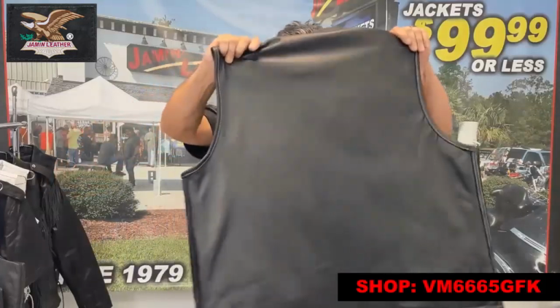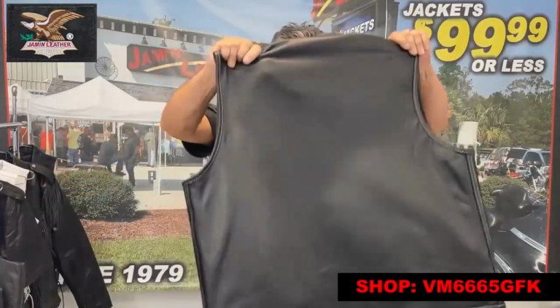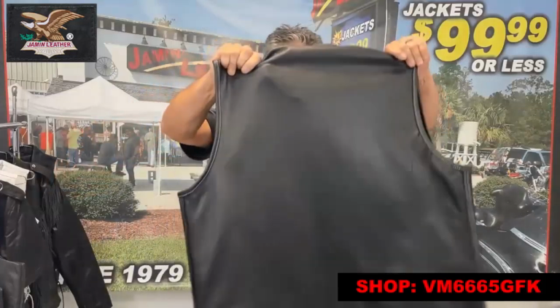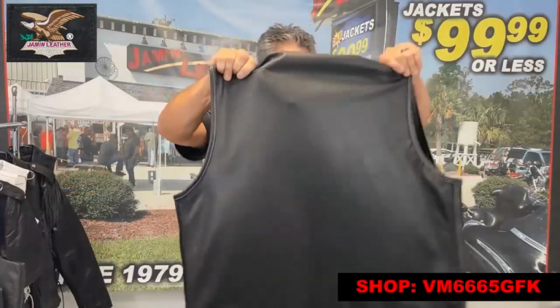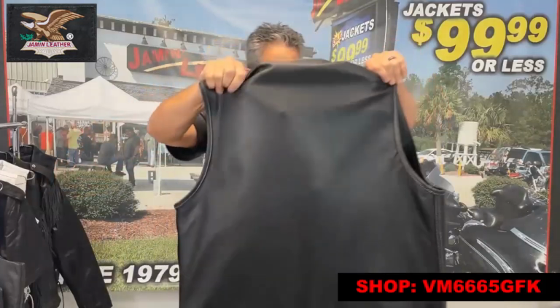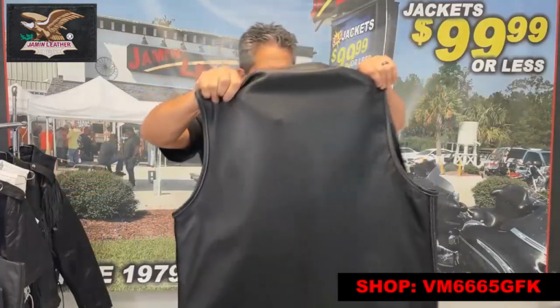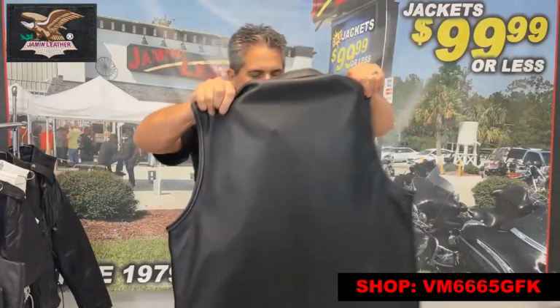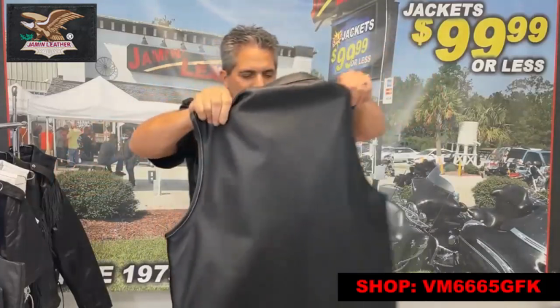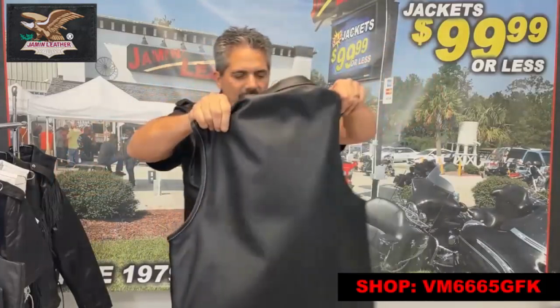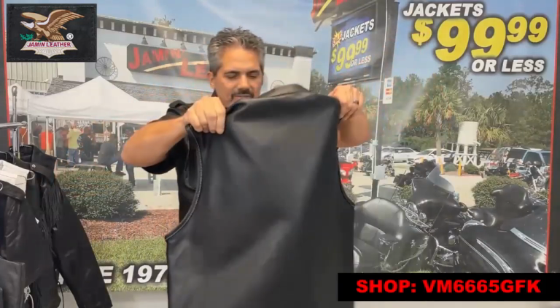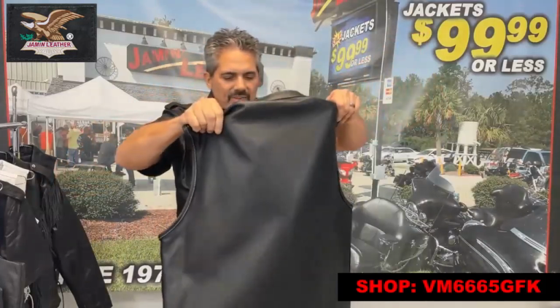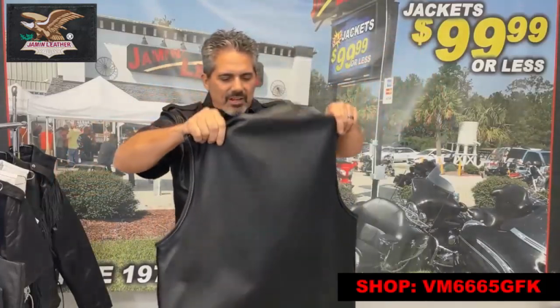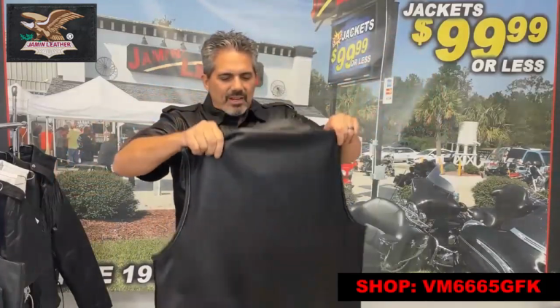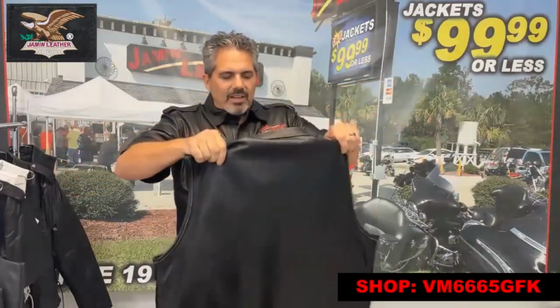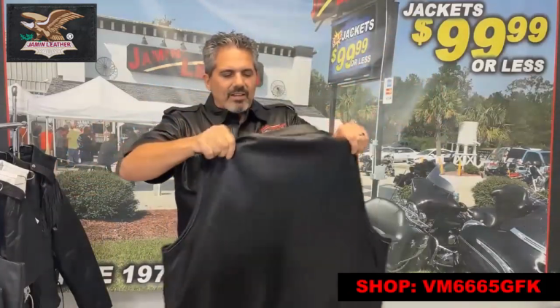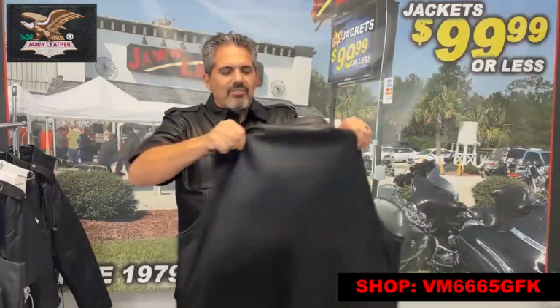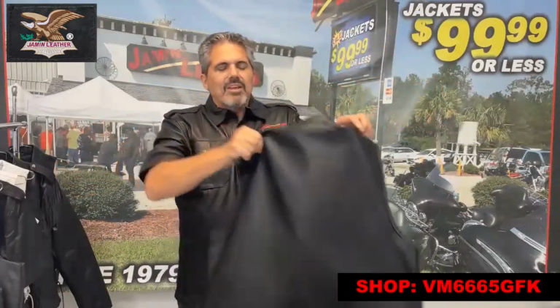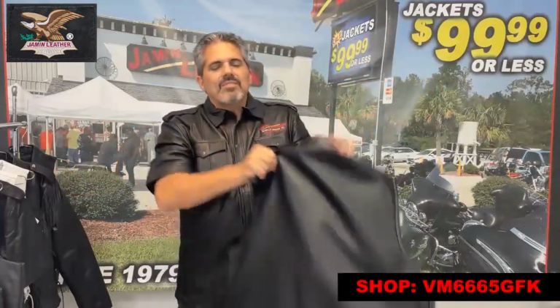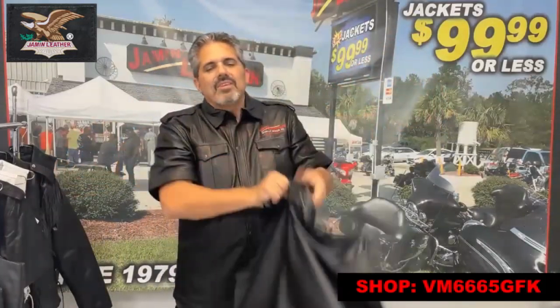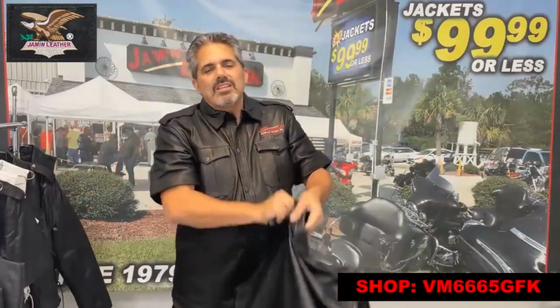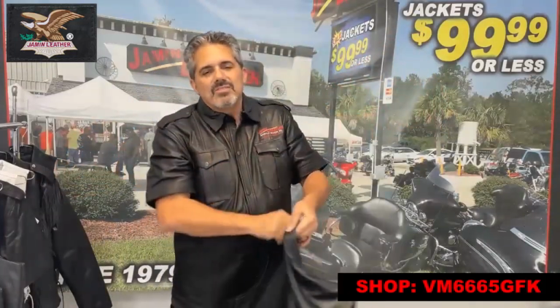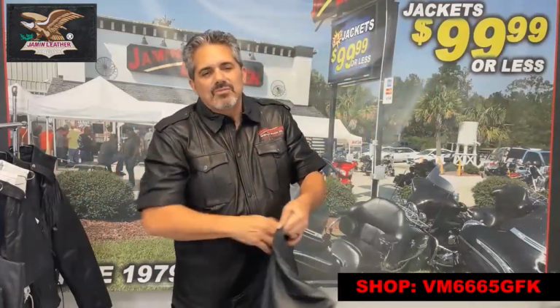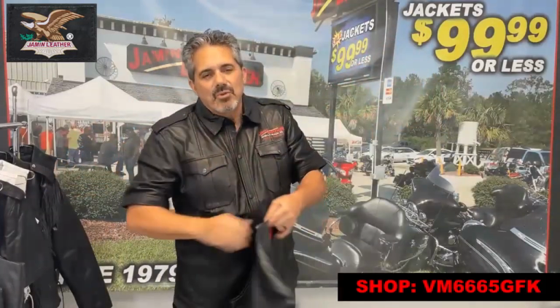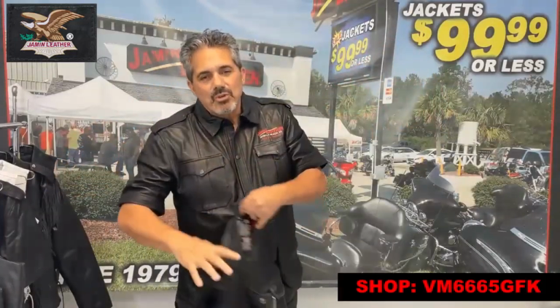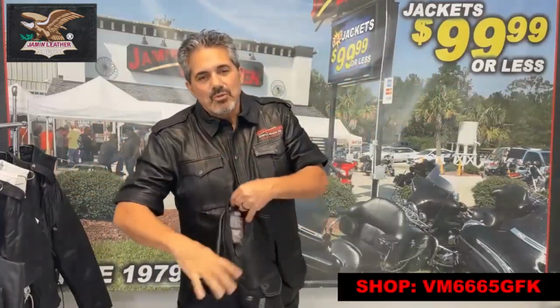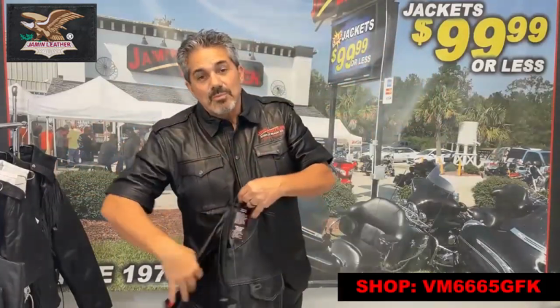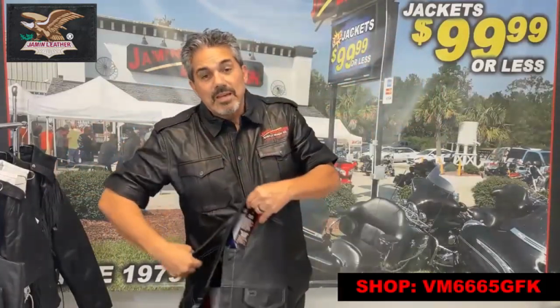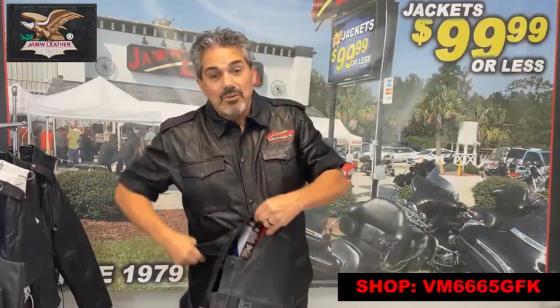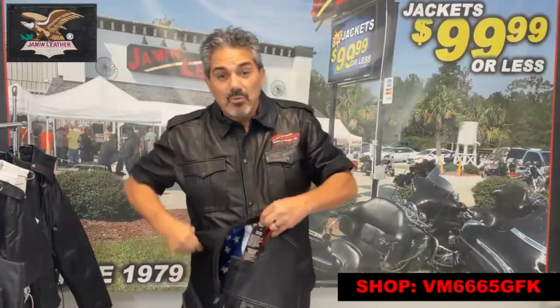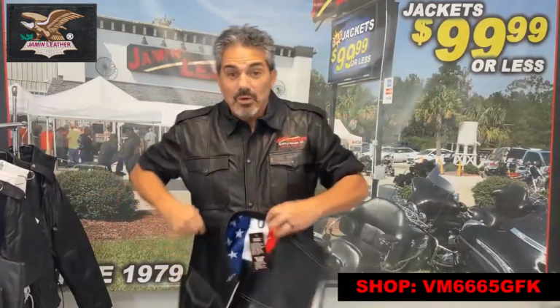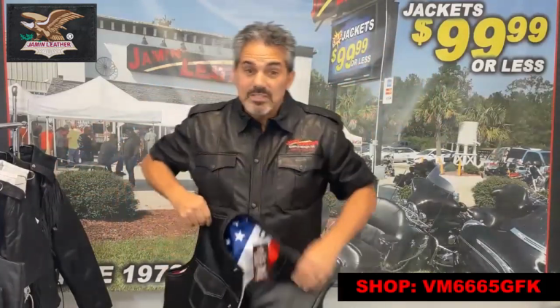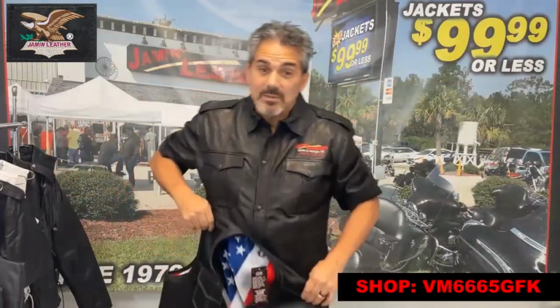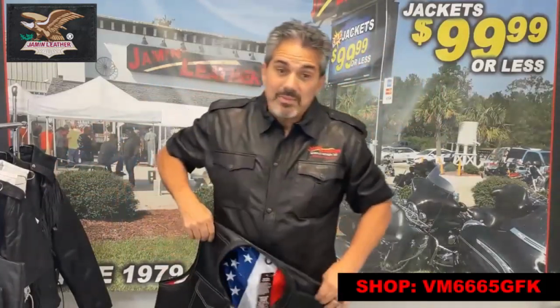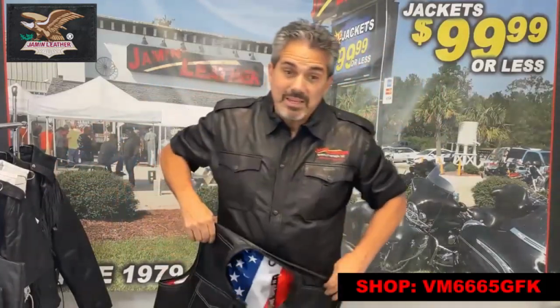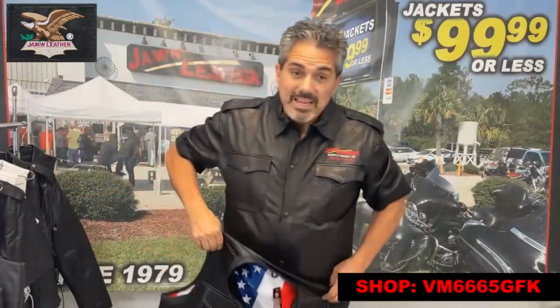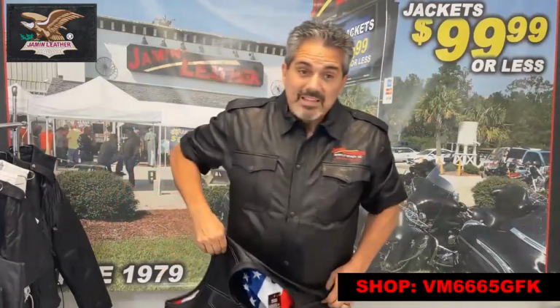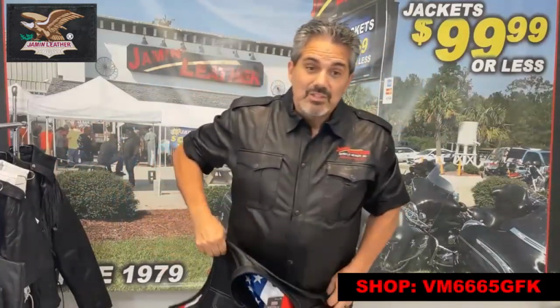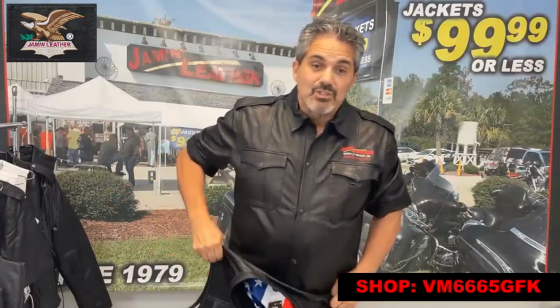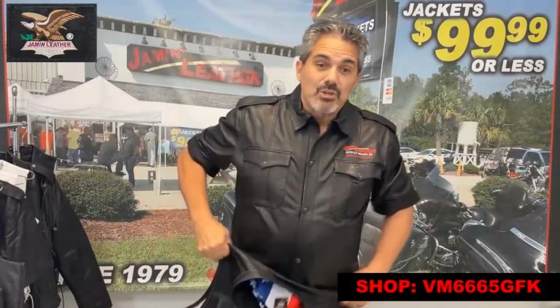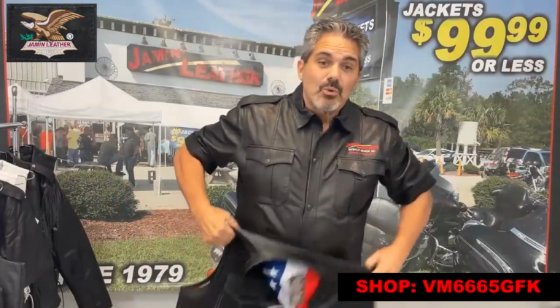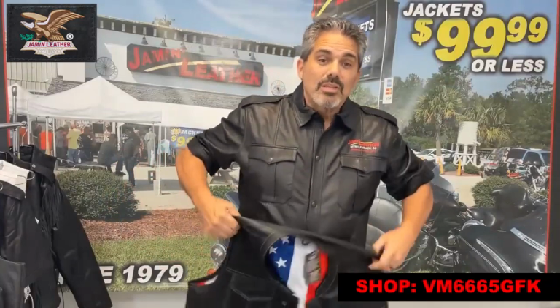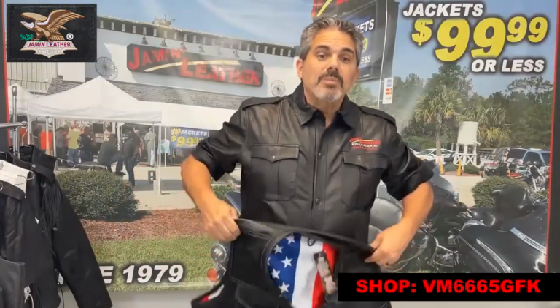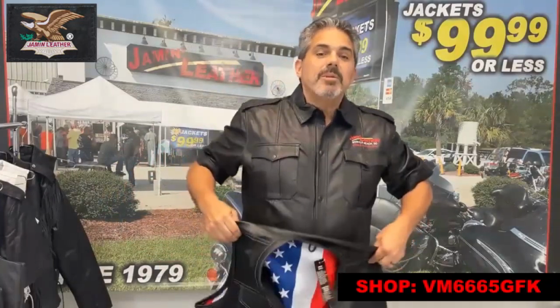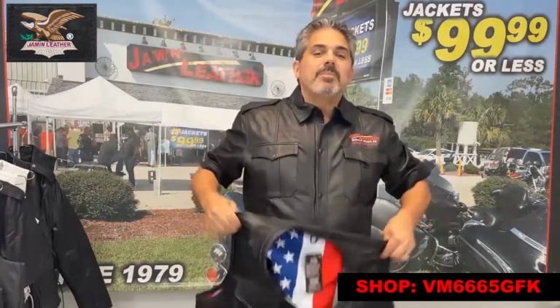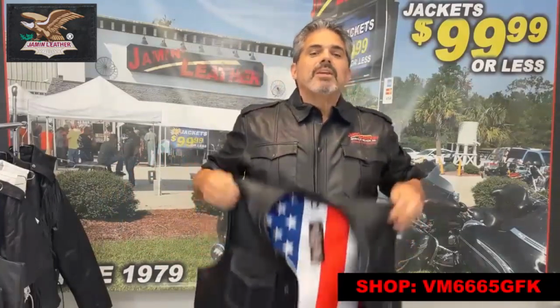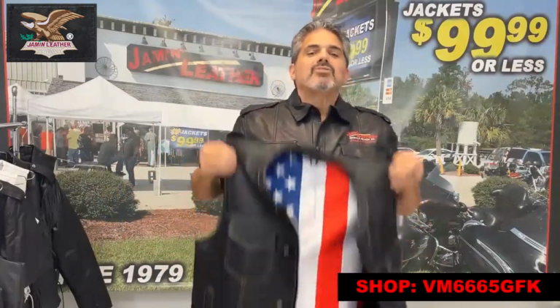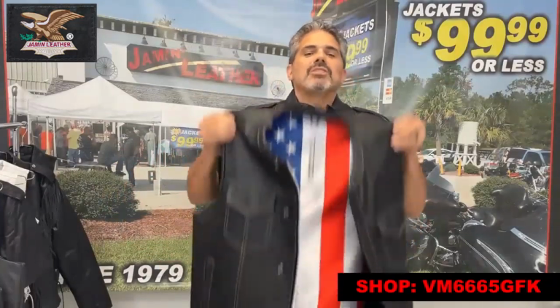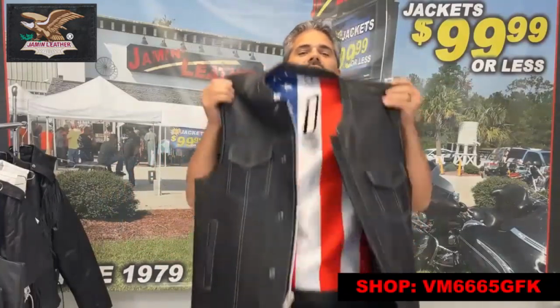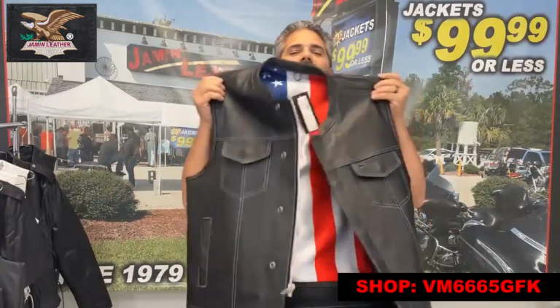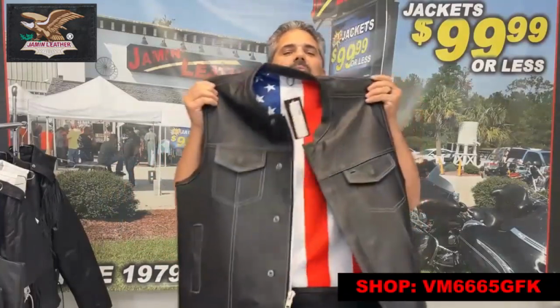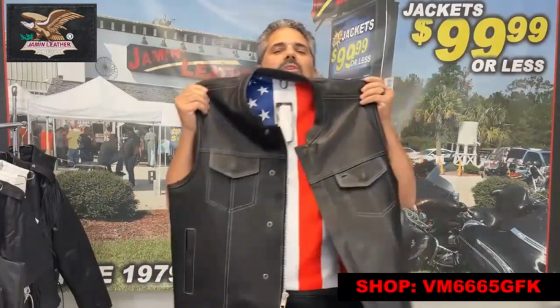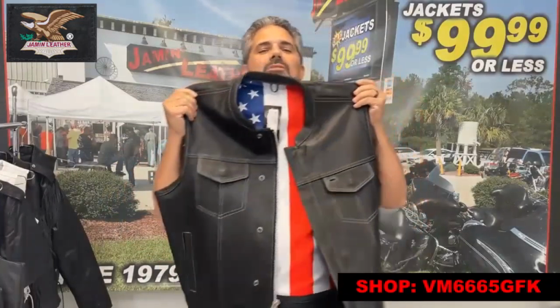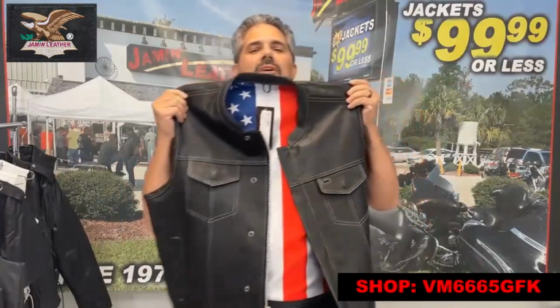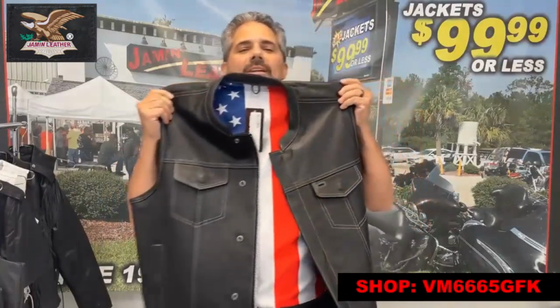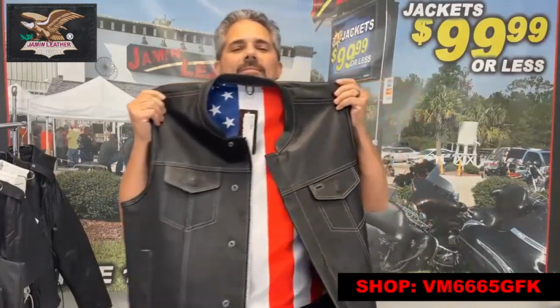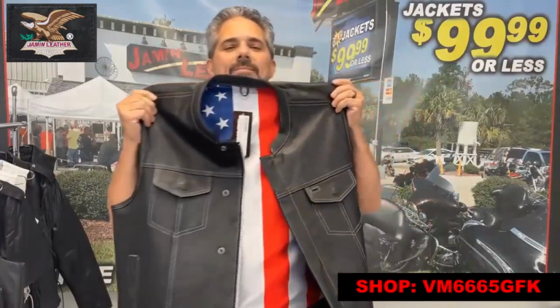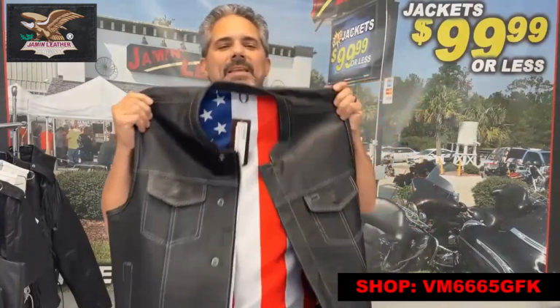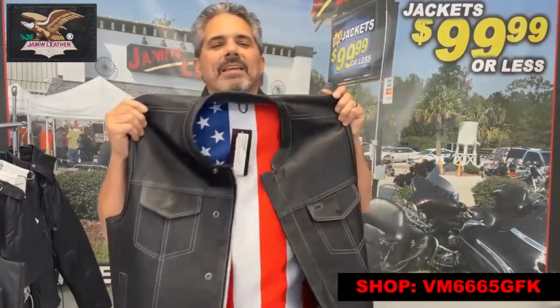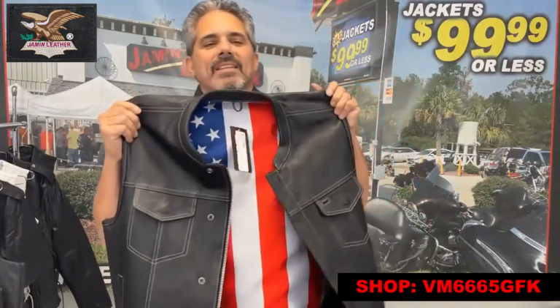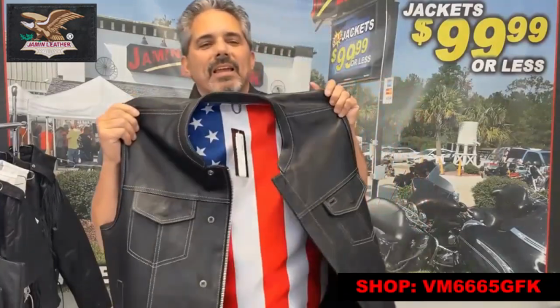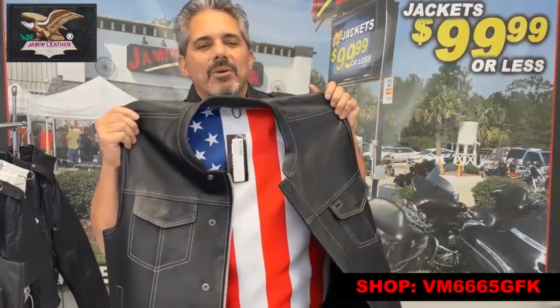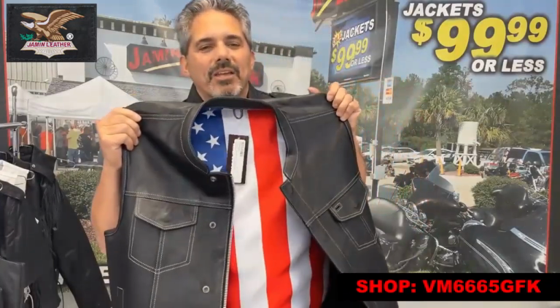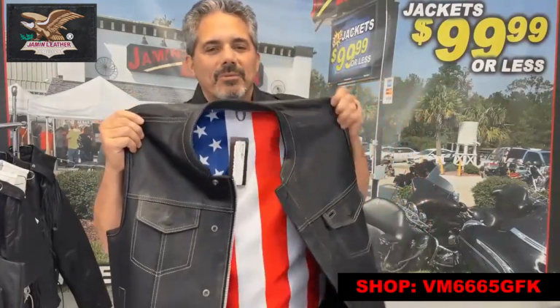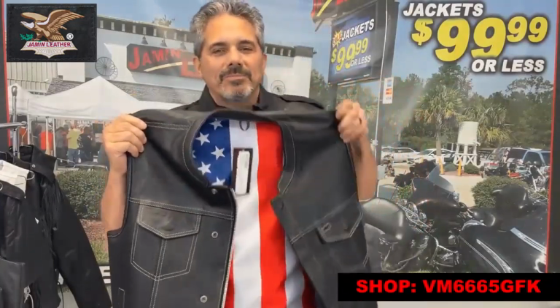It's a great, great vest for you men who want something to show a little bit of patriotism when you're riding.